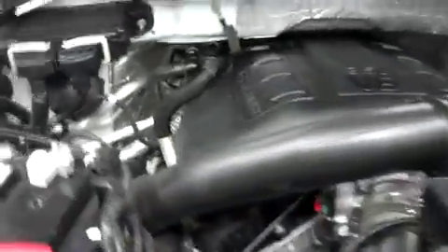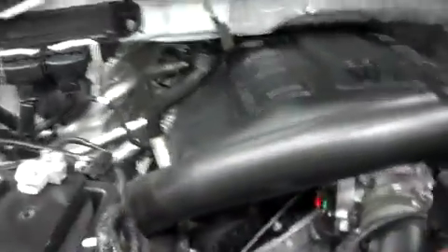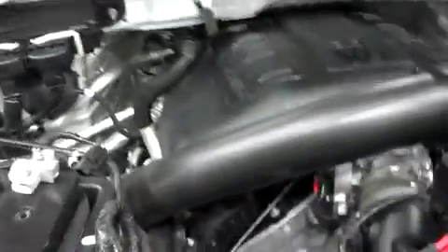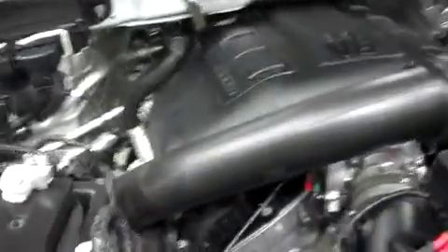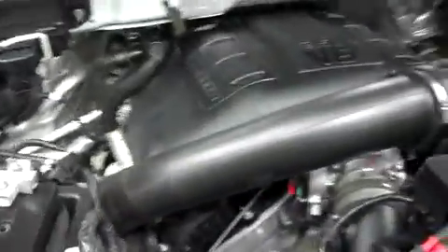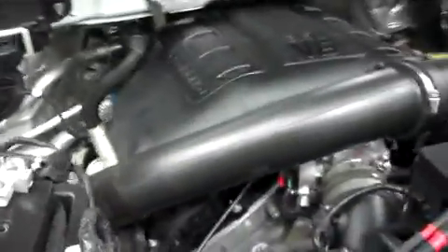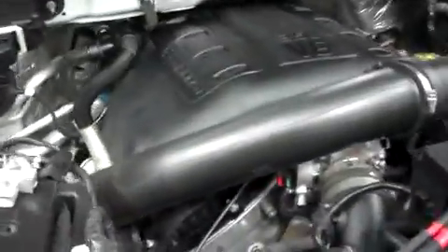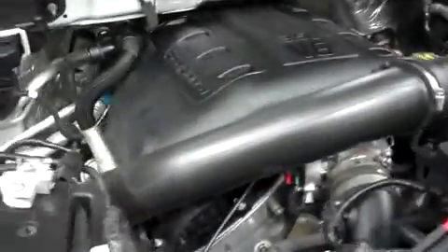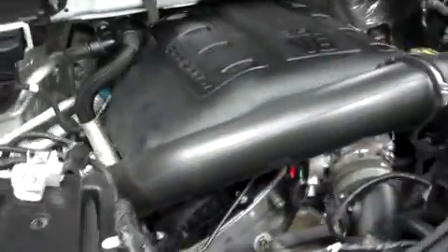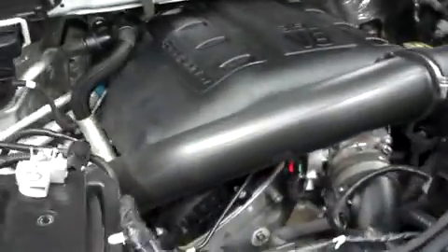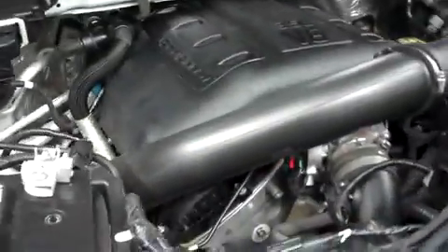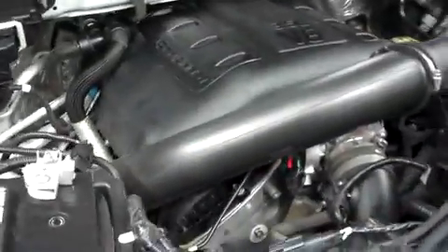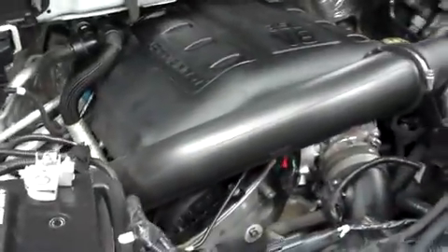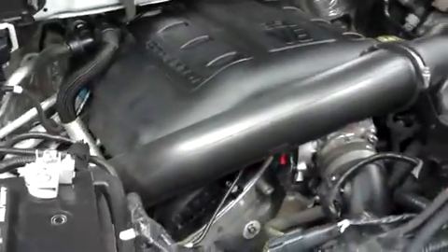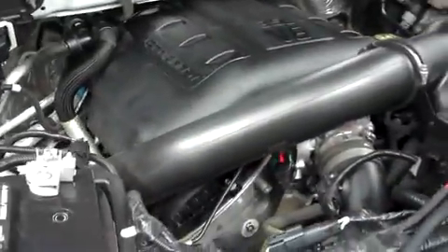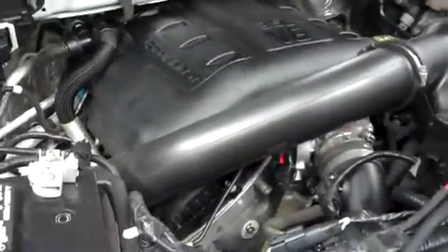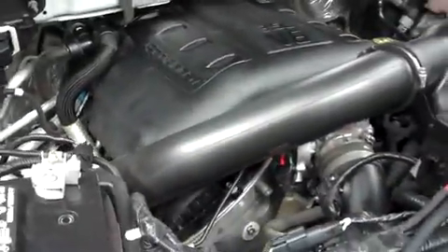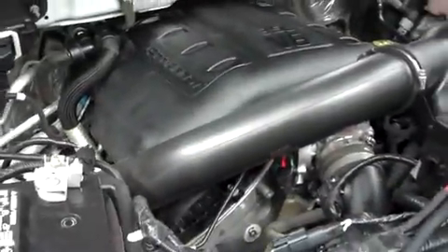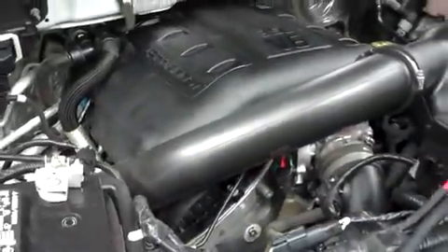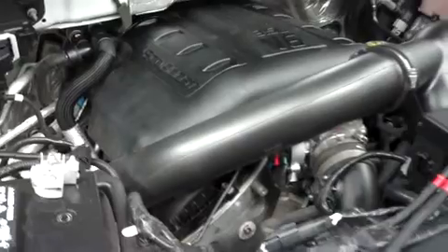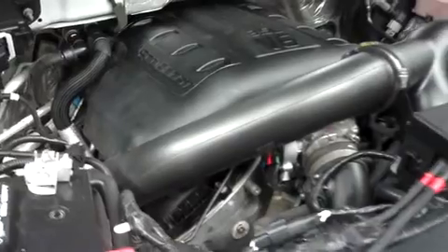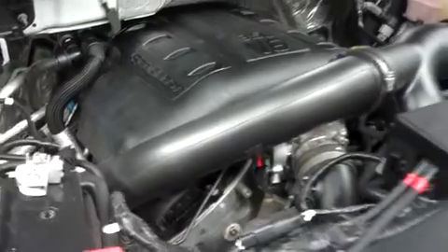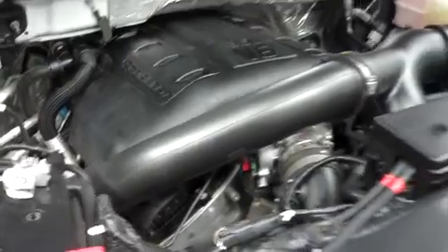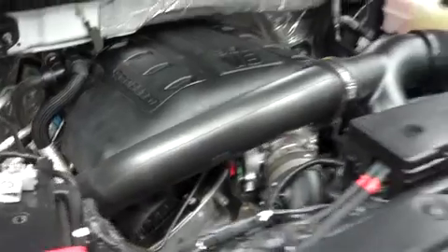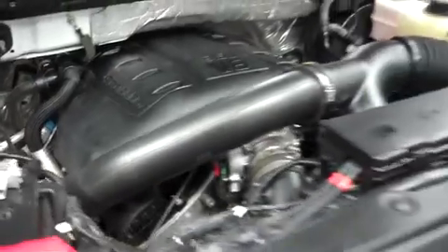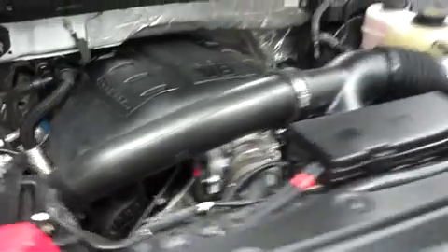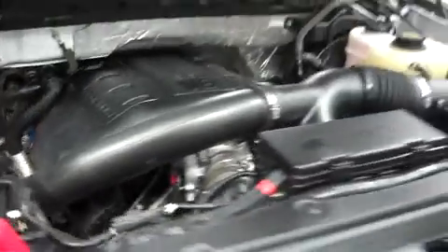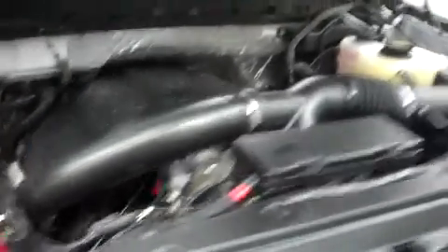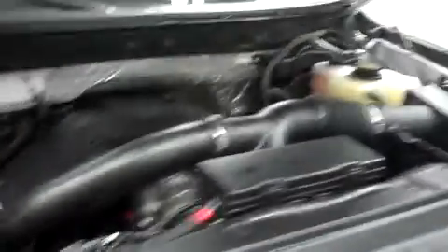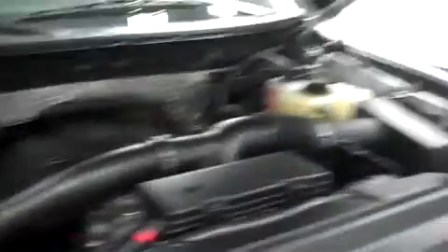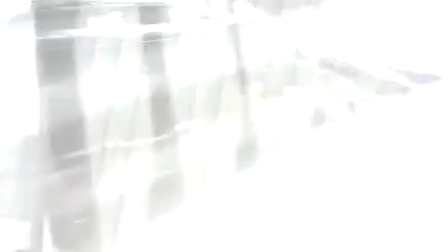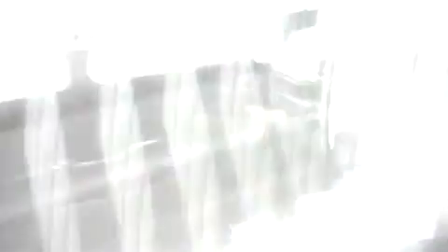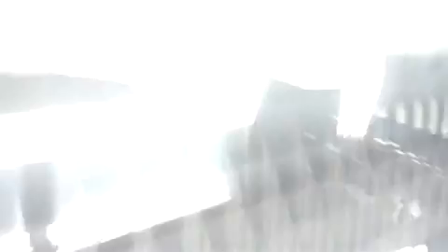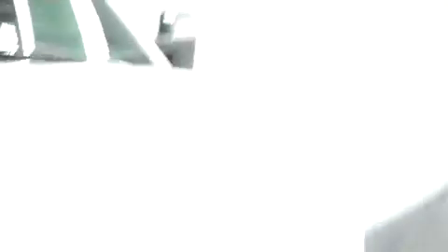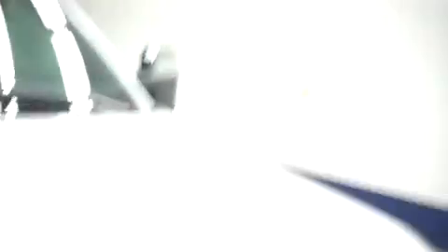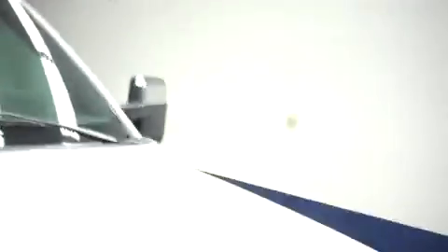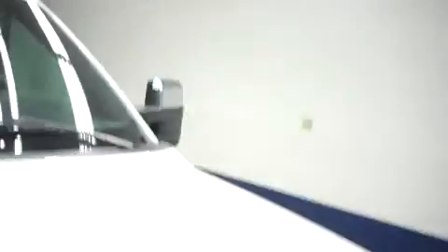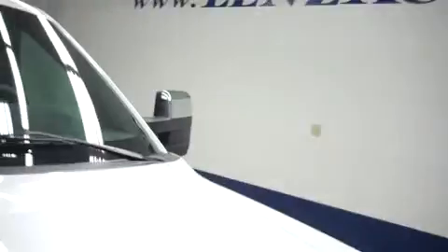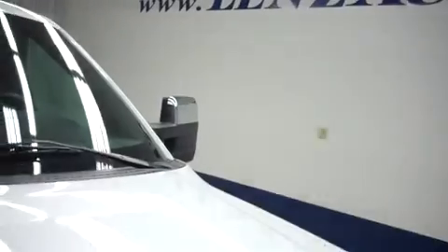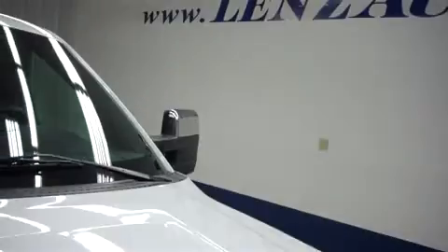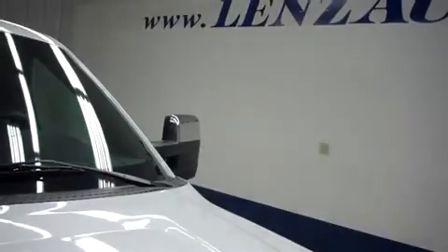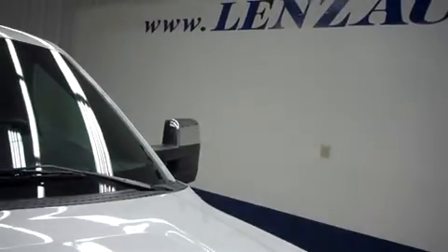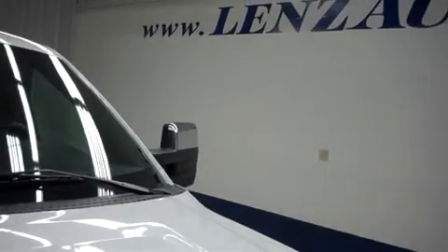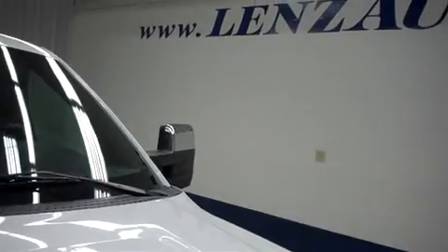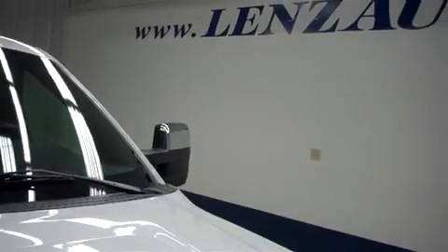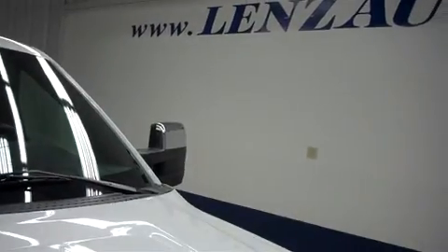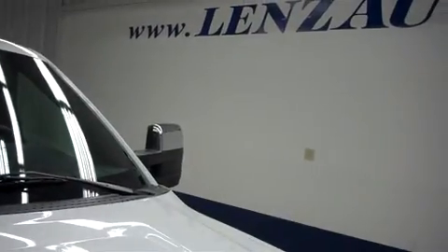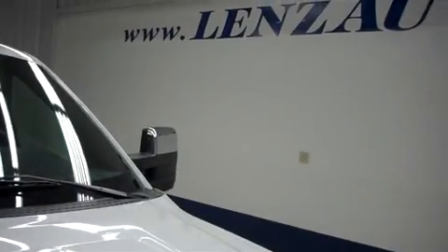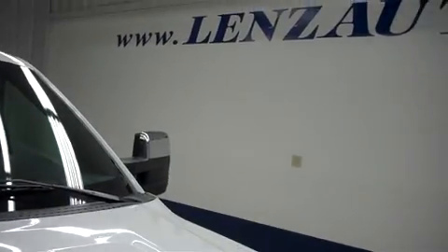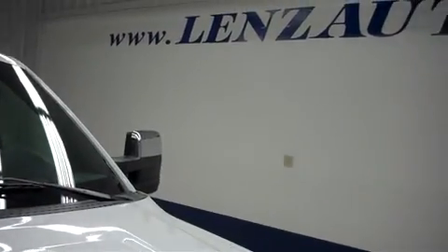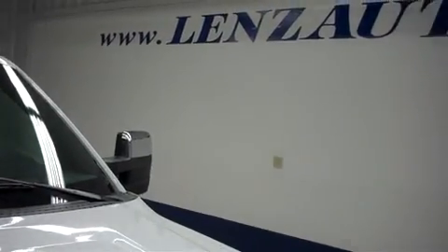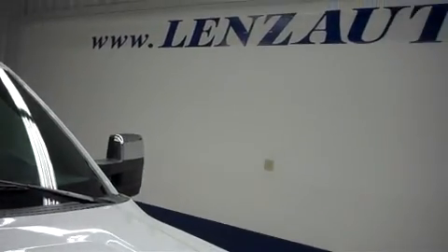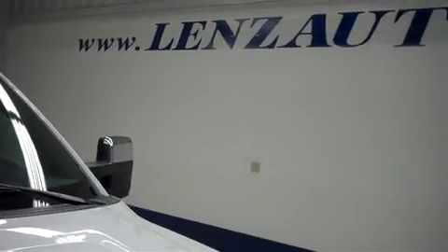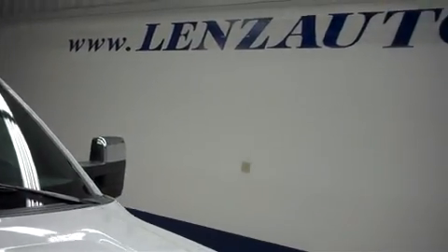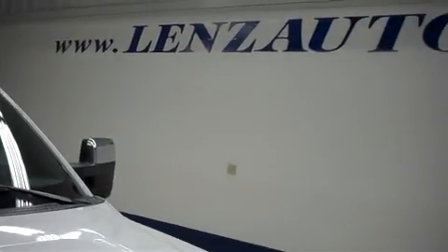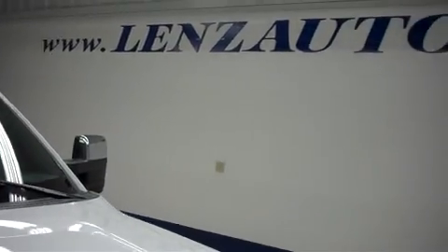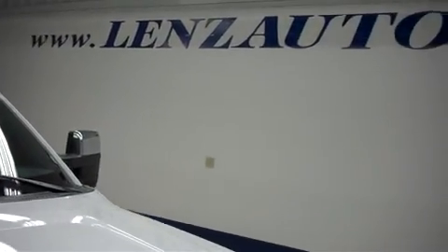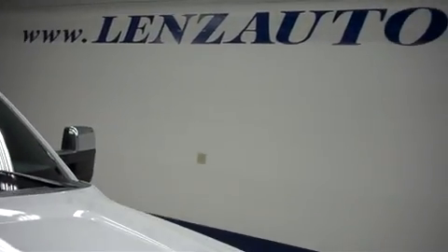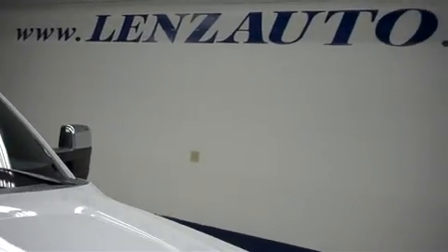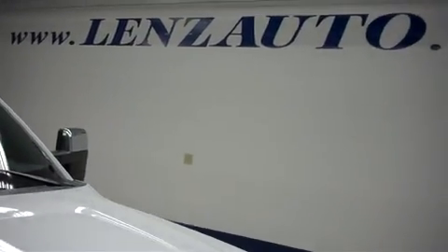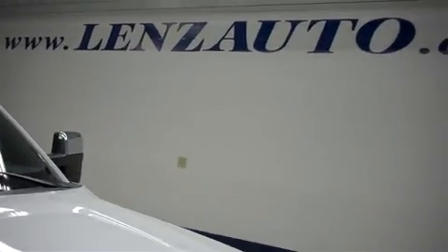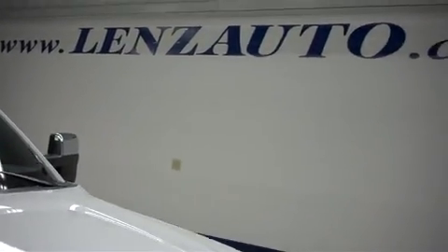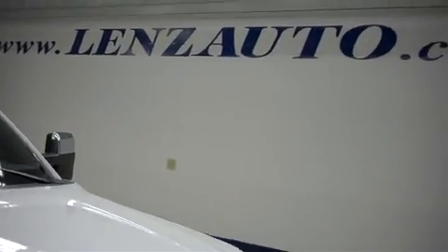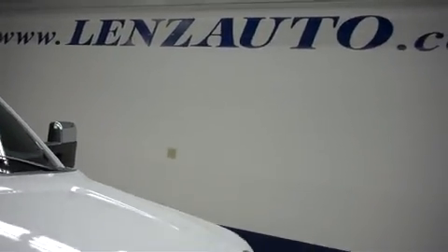For more pictures of this truck or the over 500 in stock, please visit our website at www.lensauto.com.